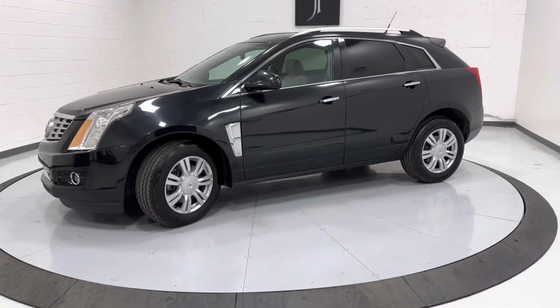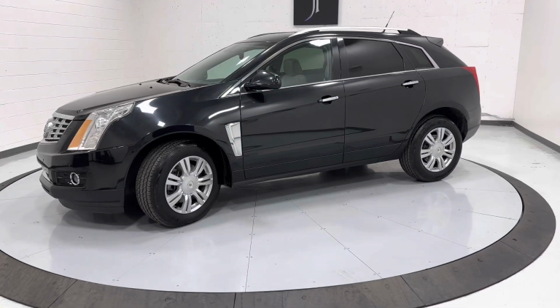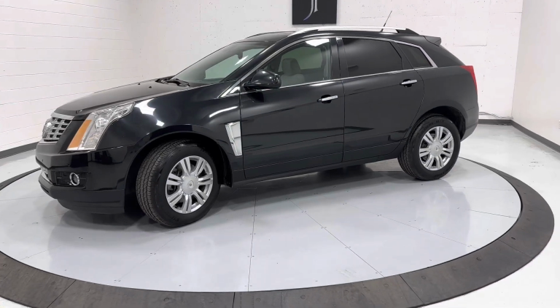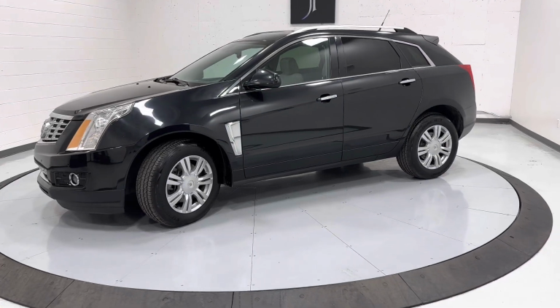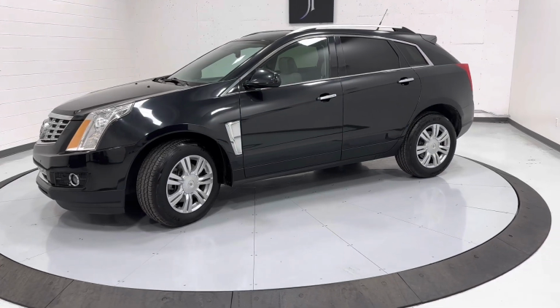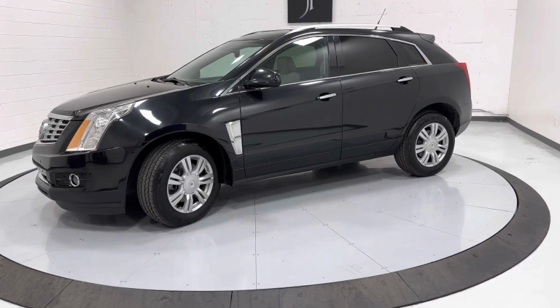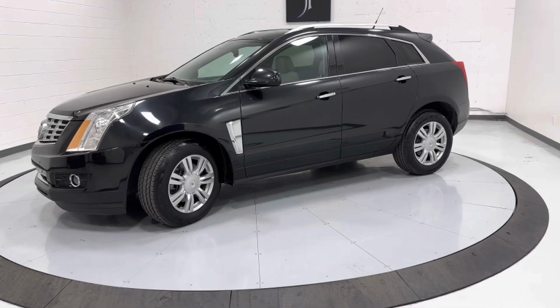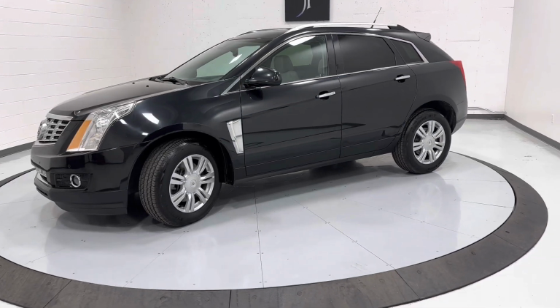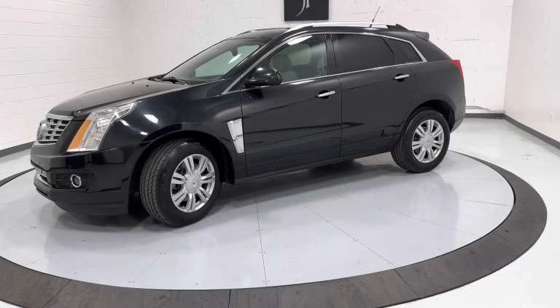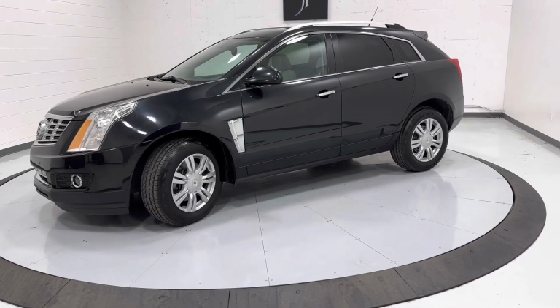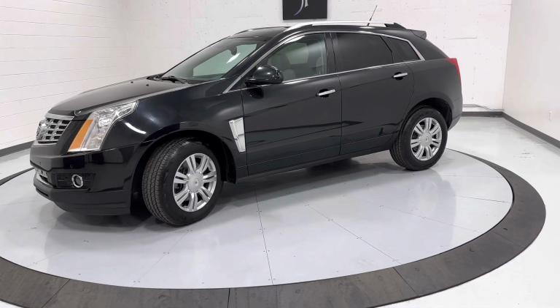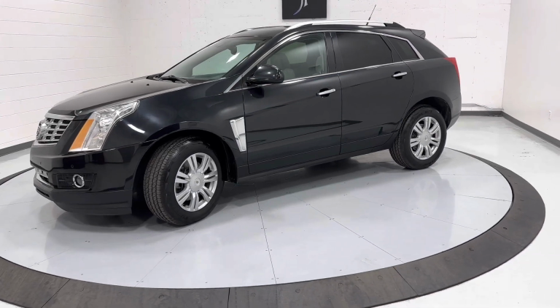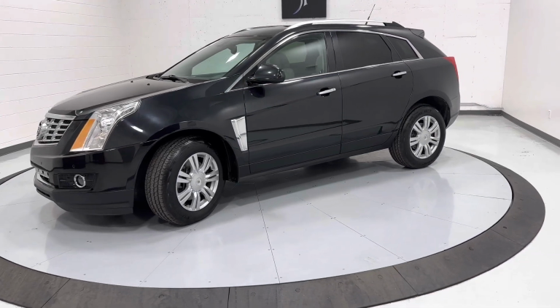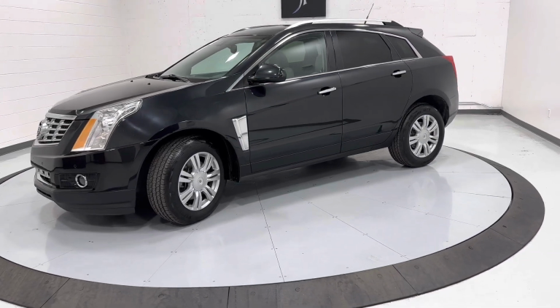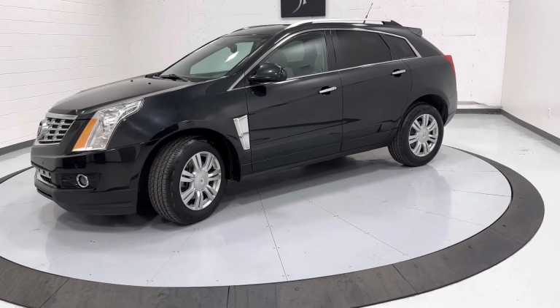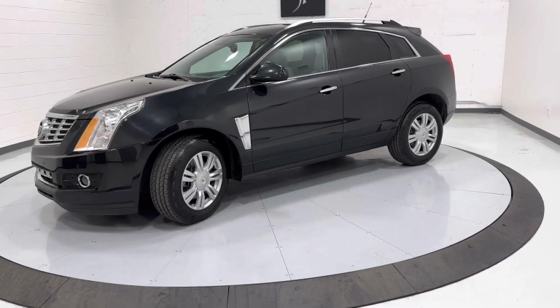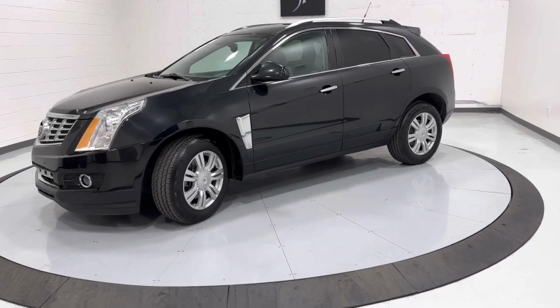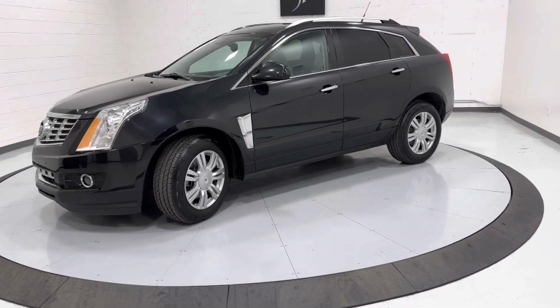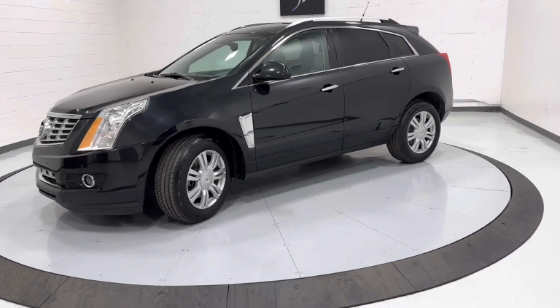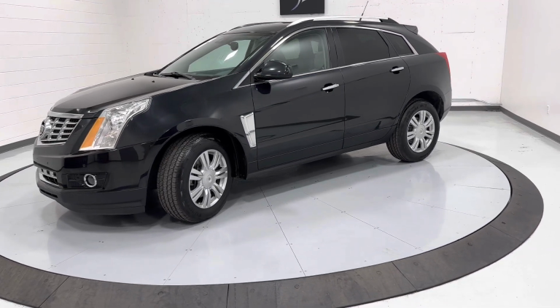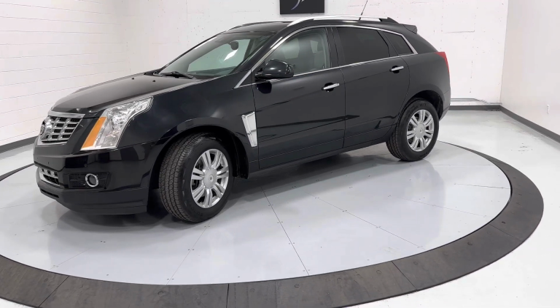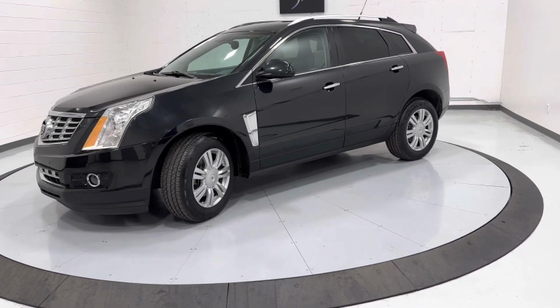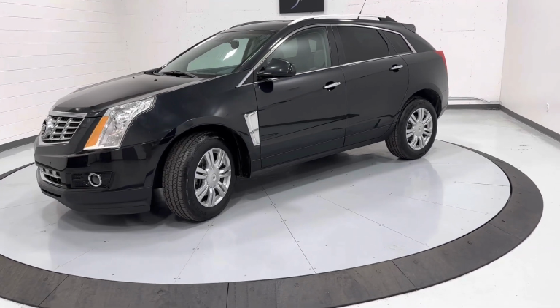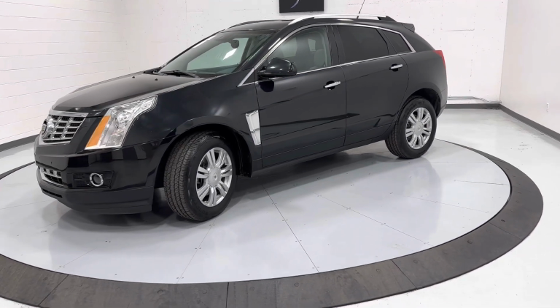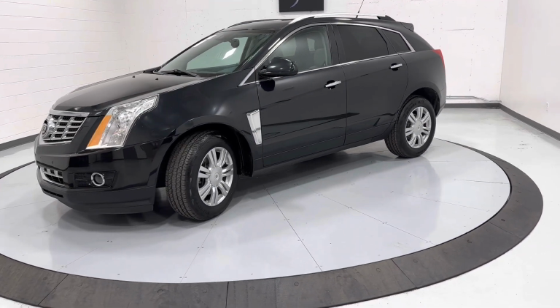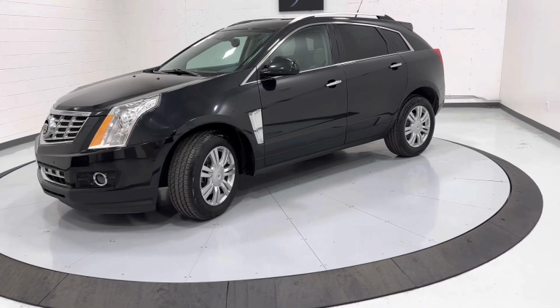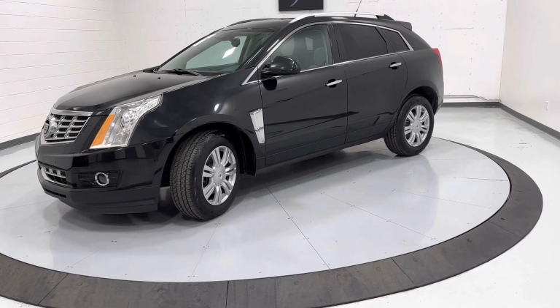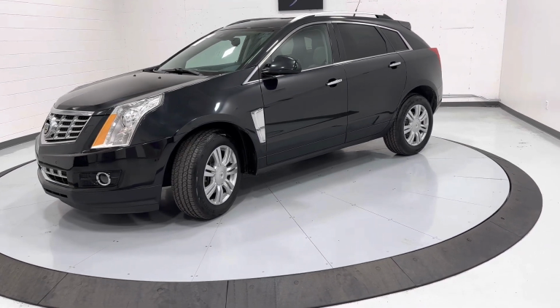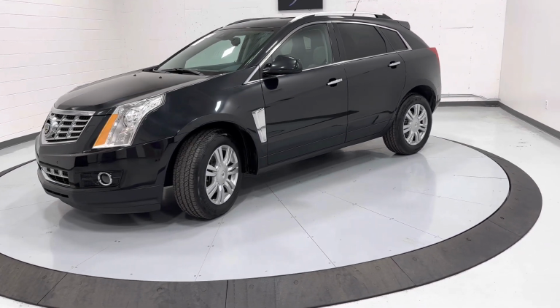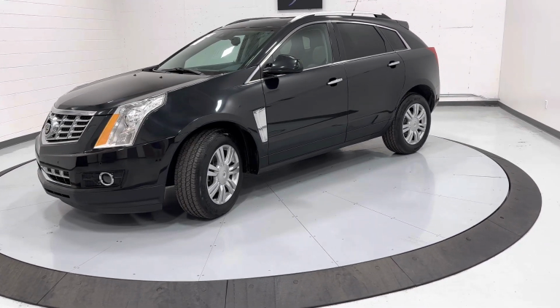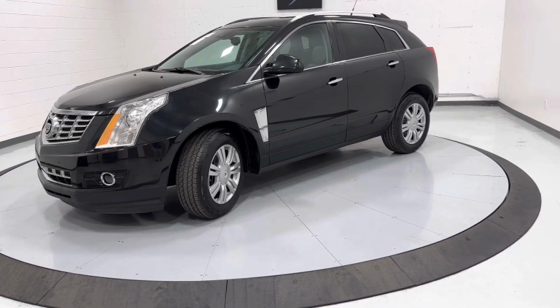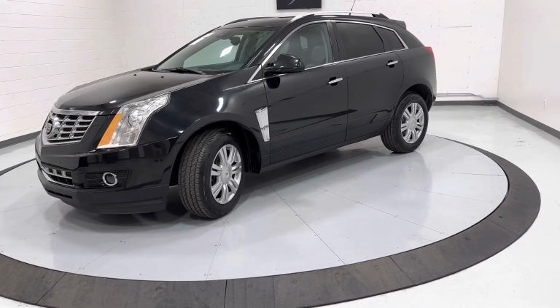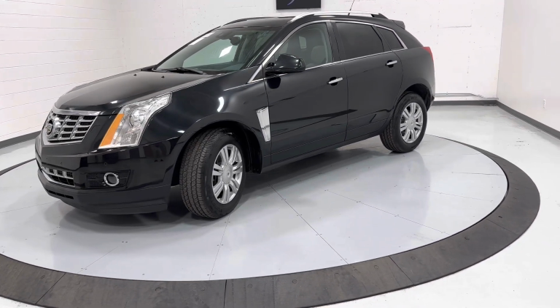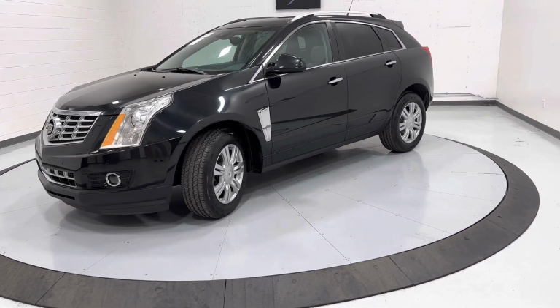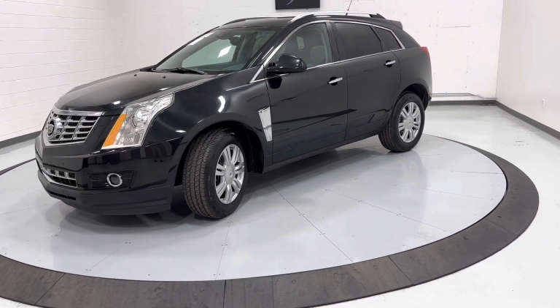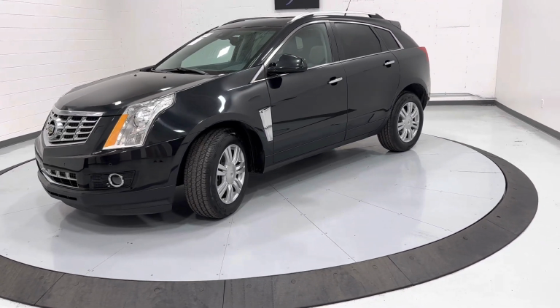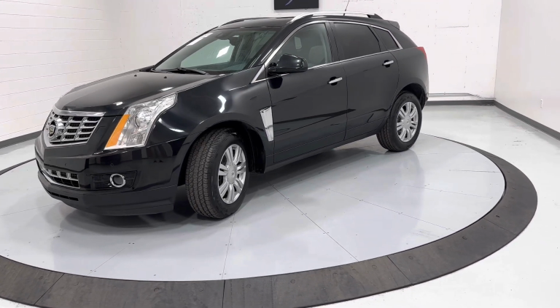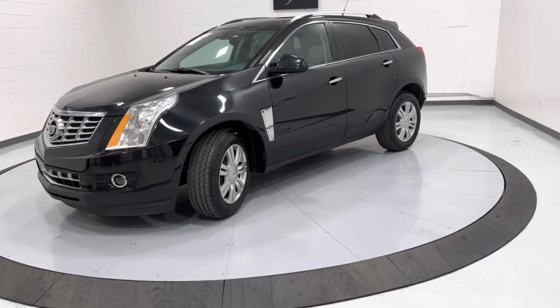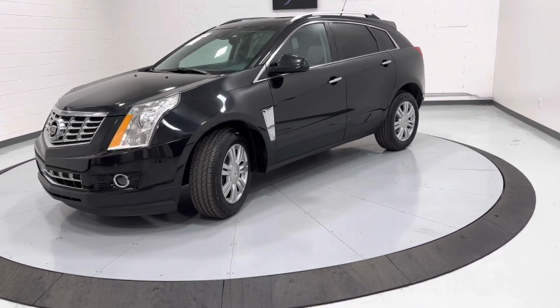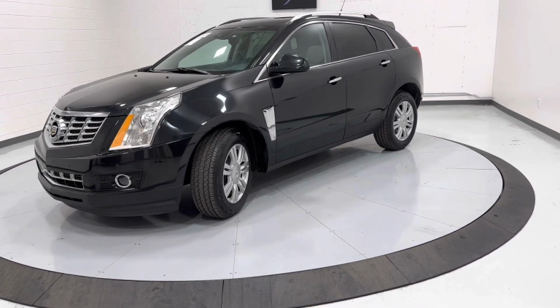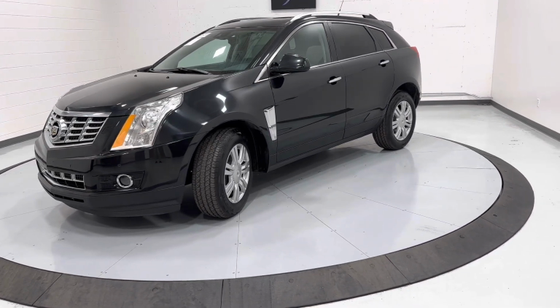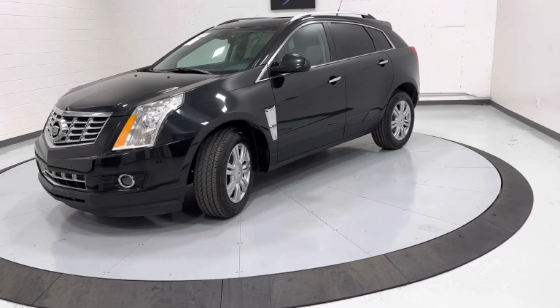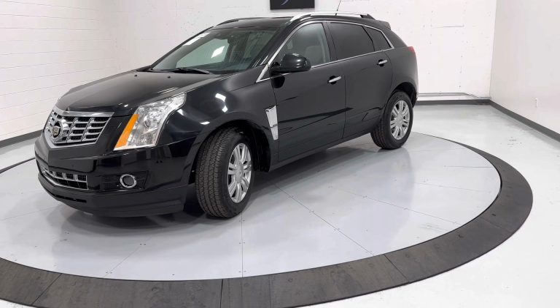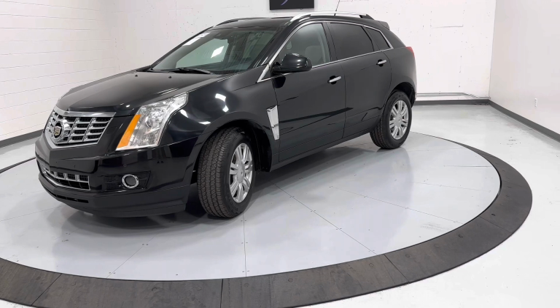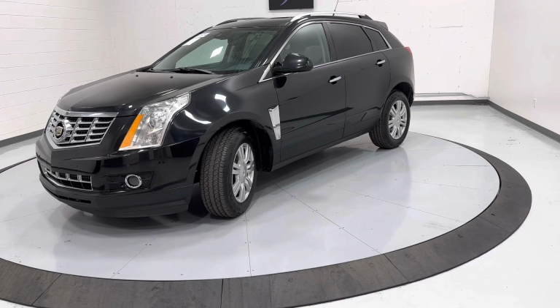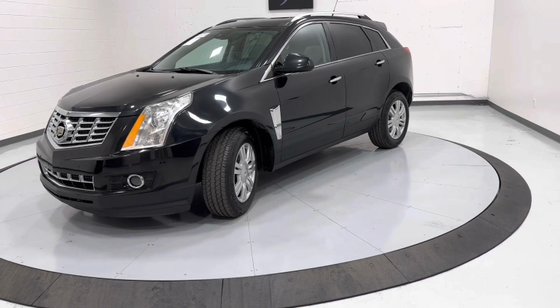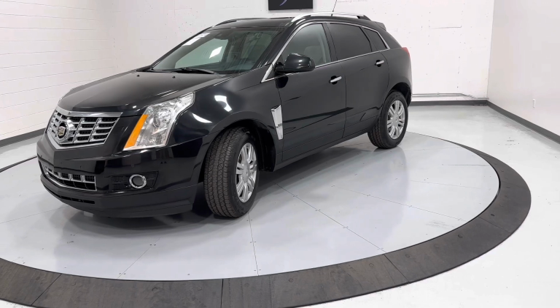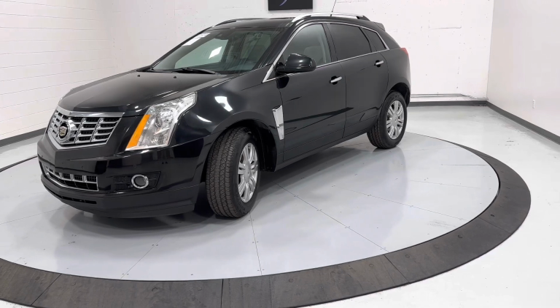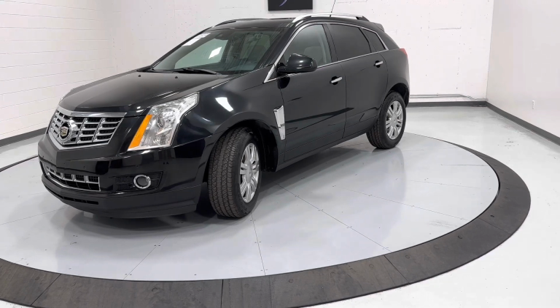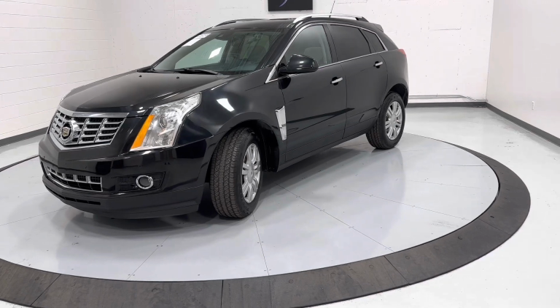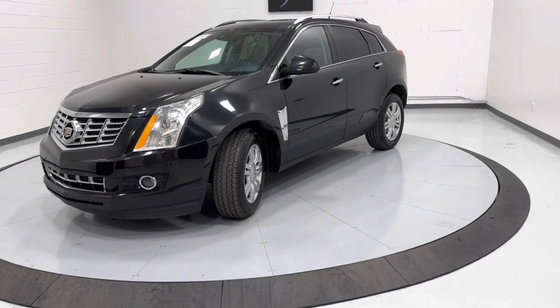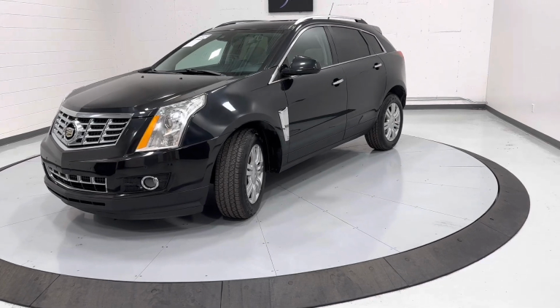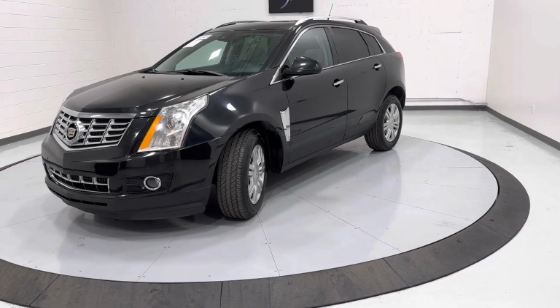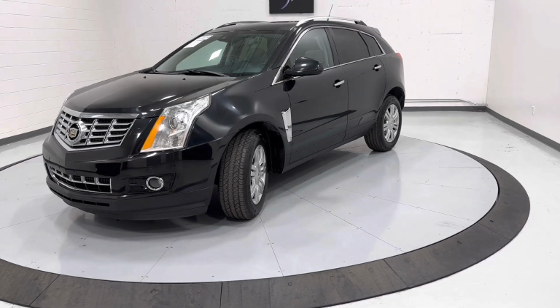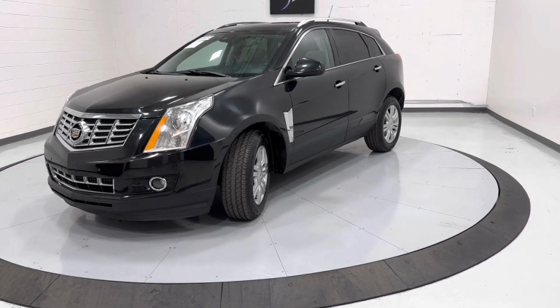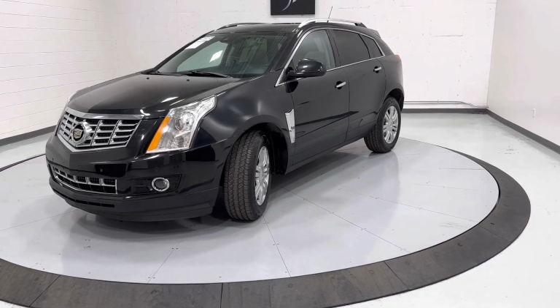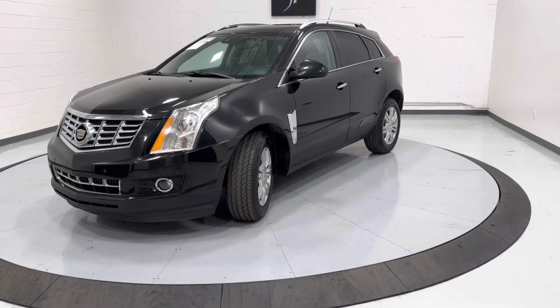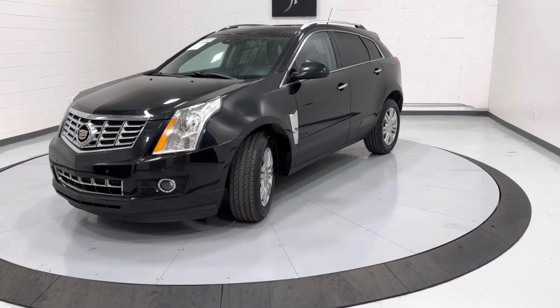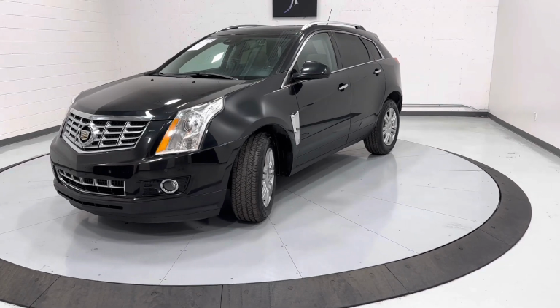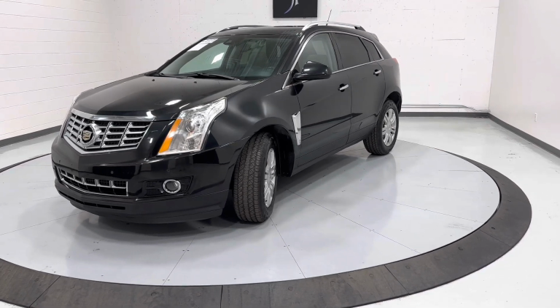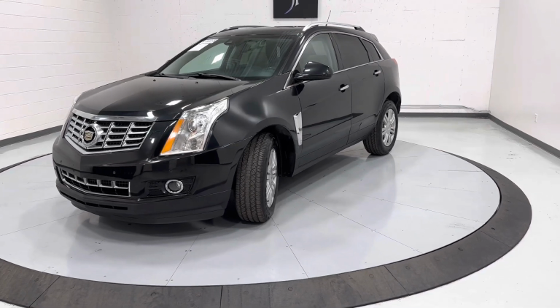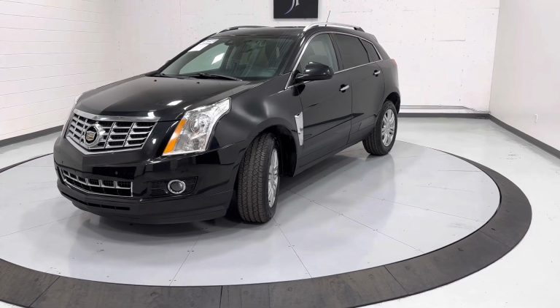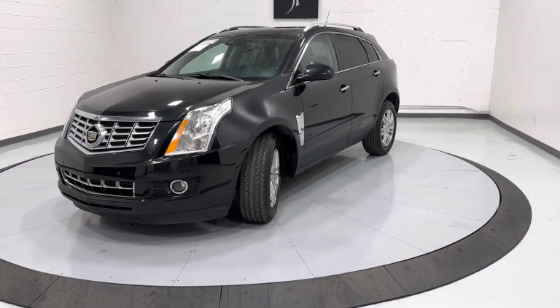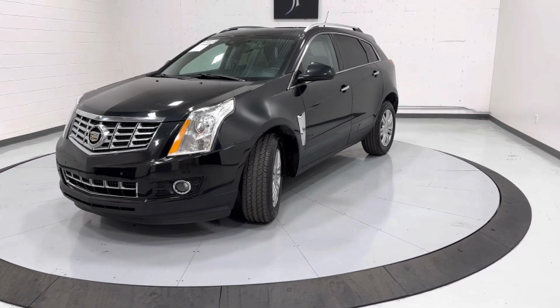Hey guys, thanks for checking out this 2013 Cadillac SRX4 Performance from TJ Chapman Auto.